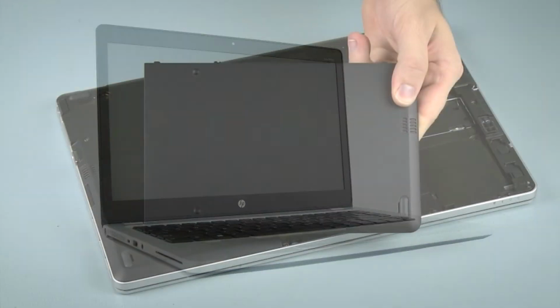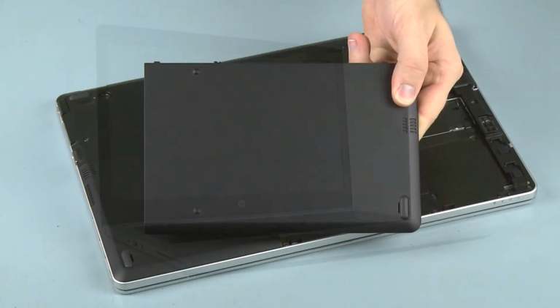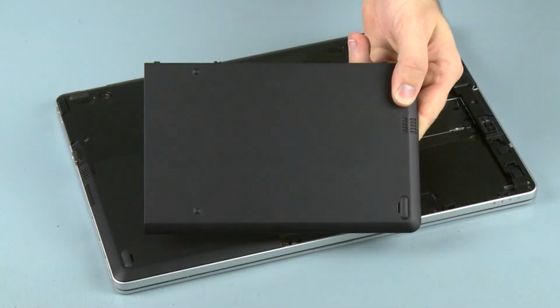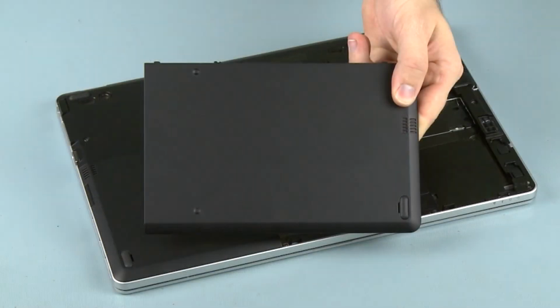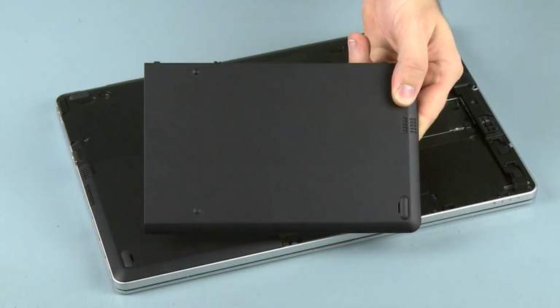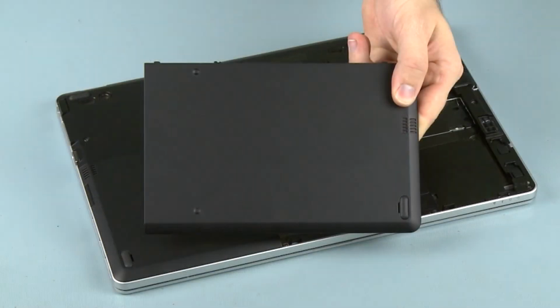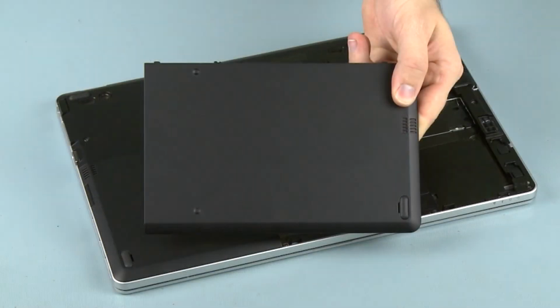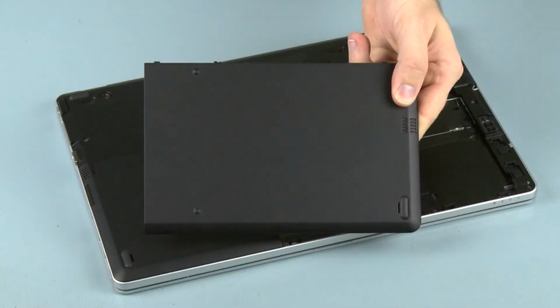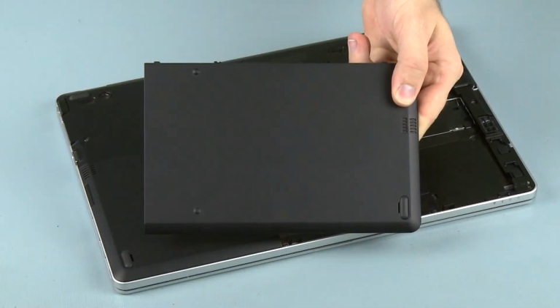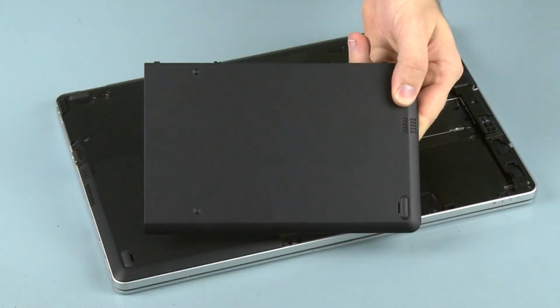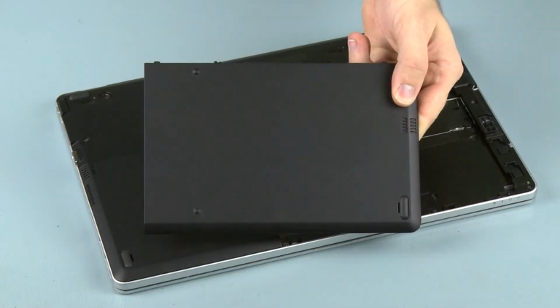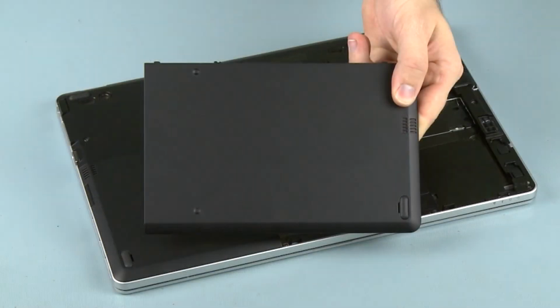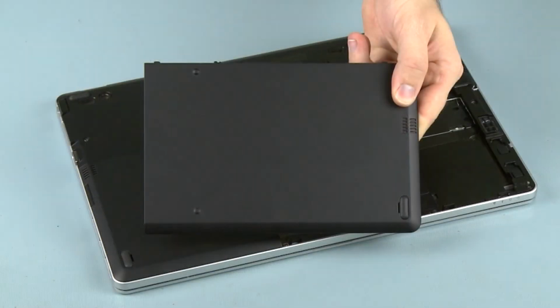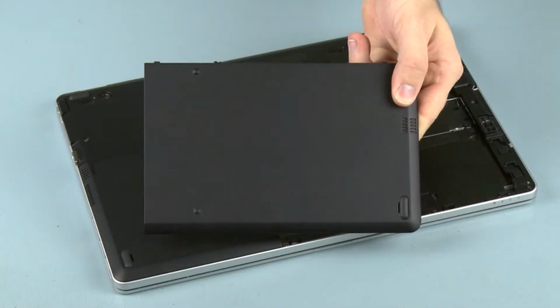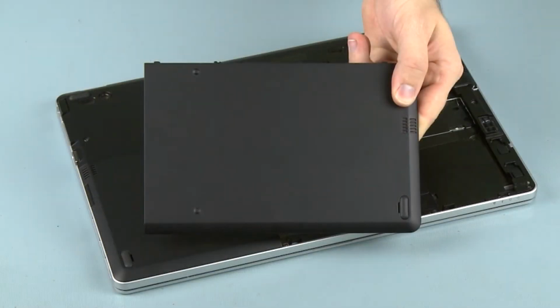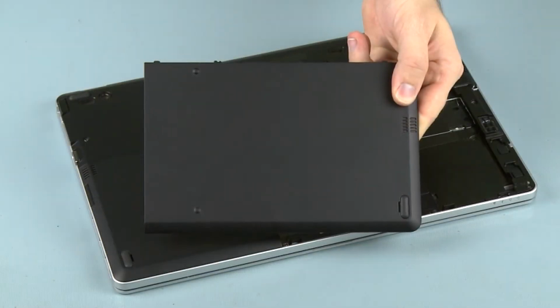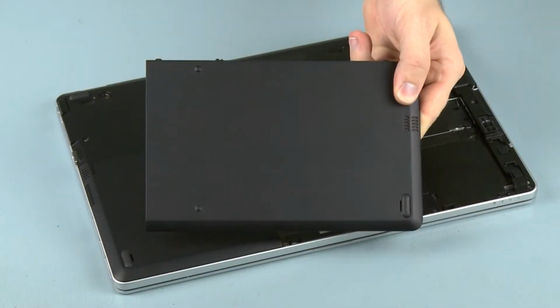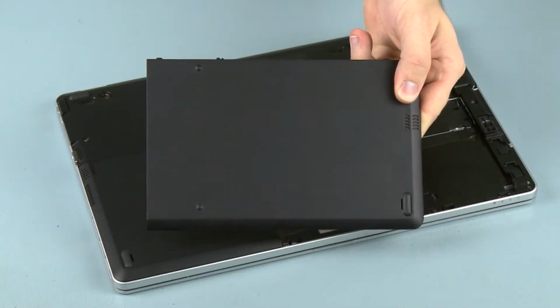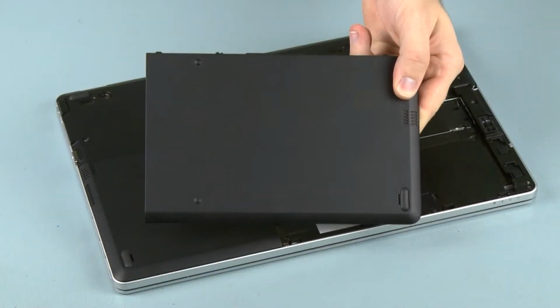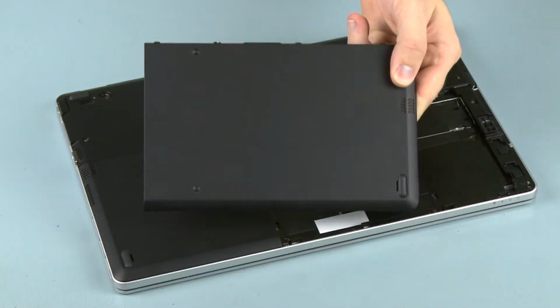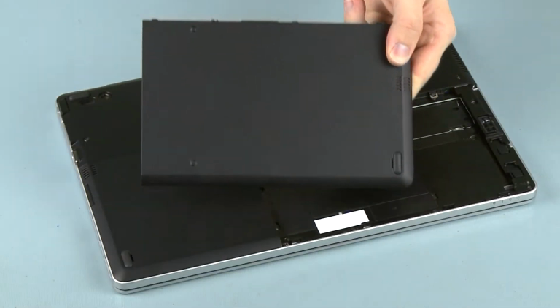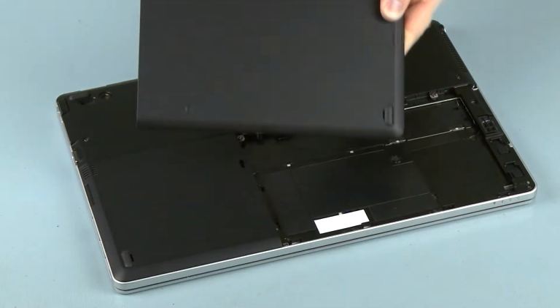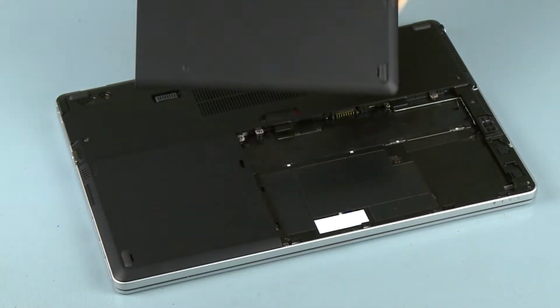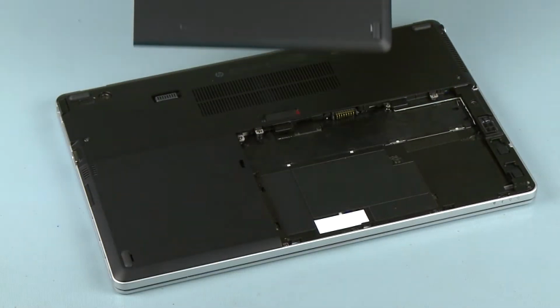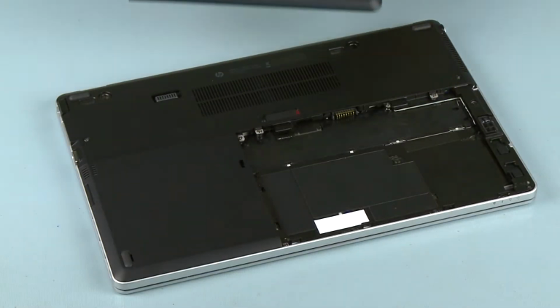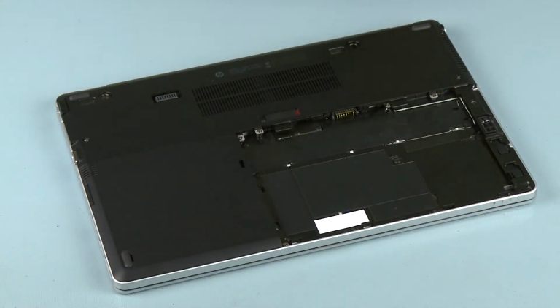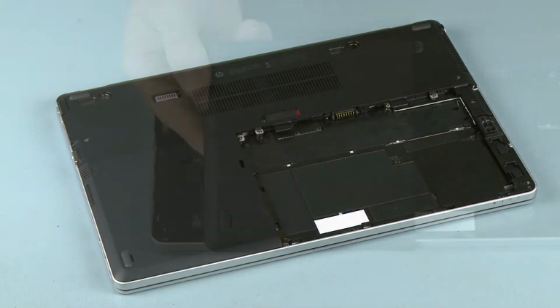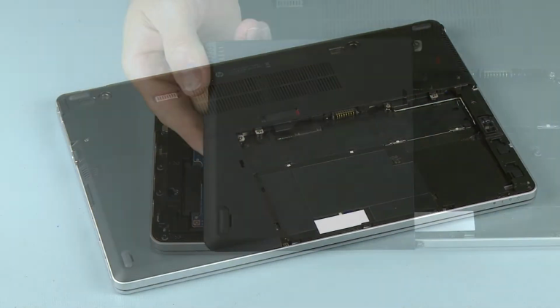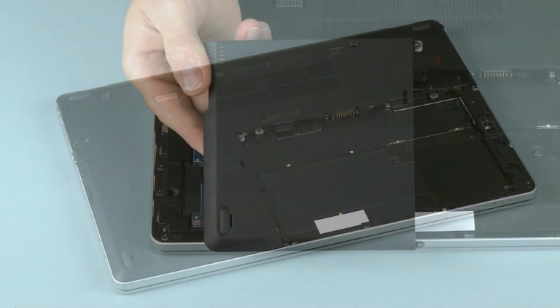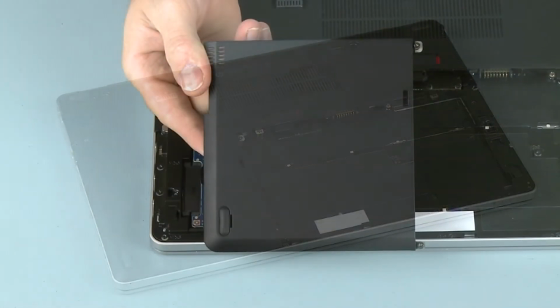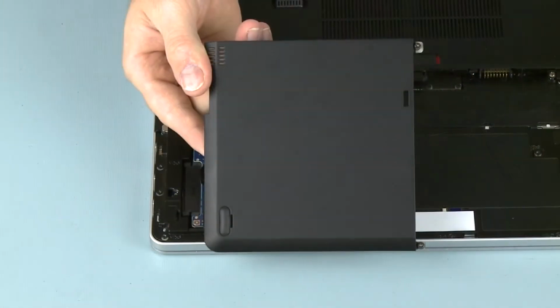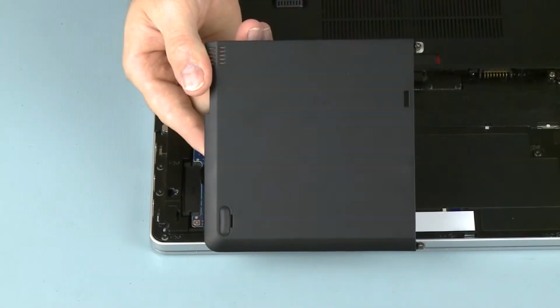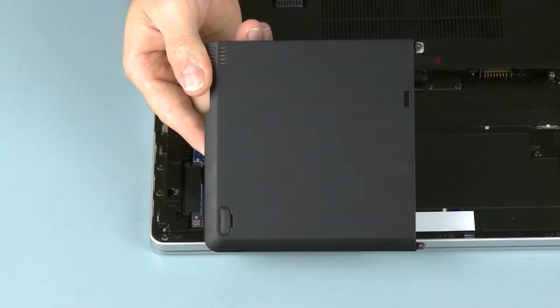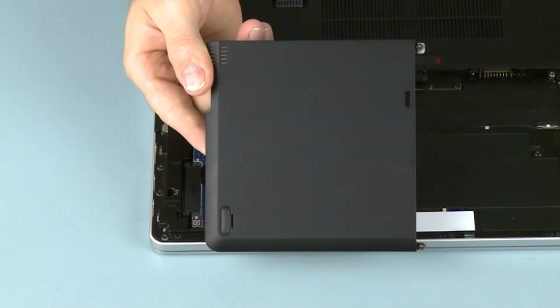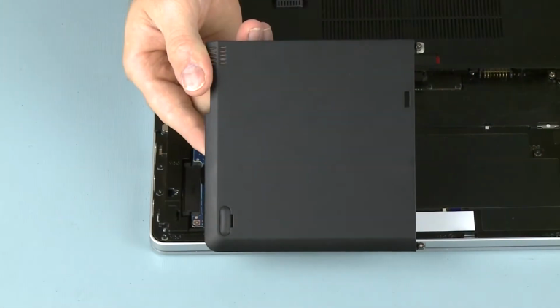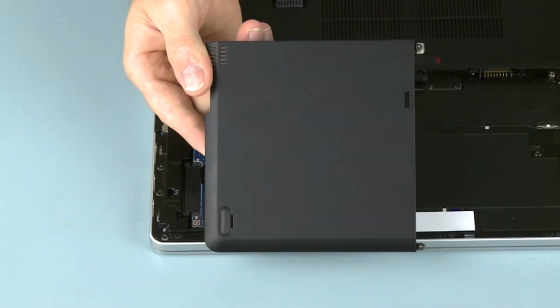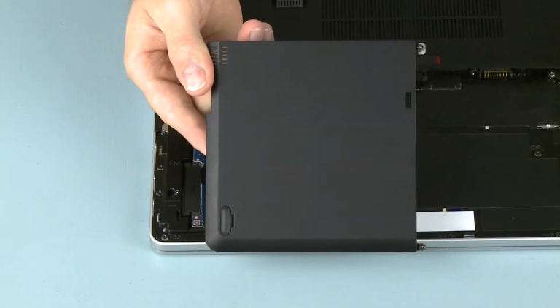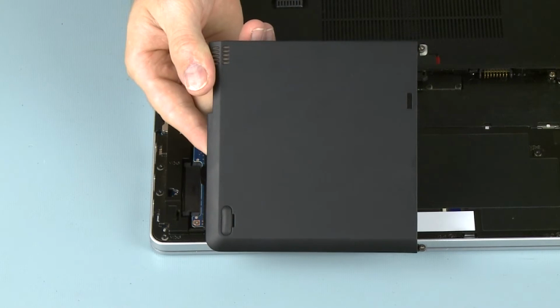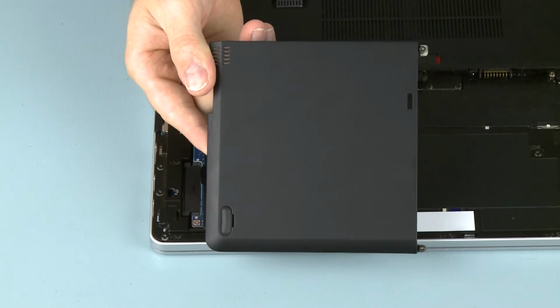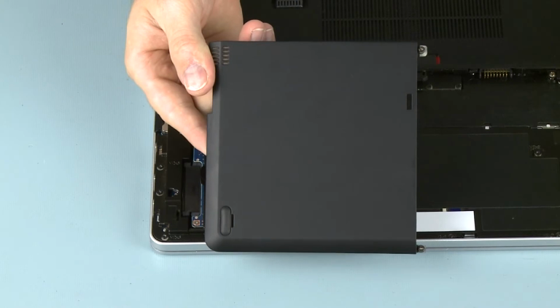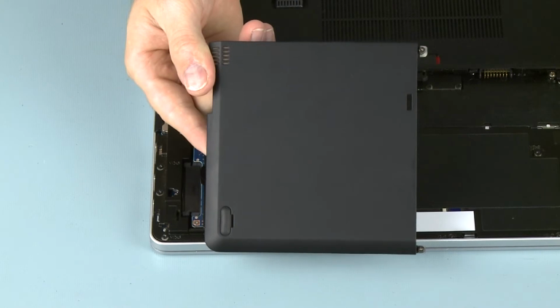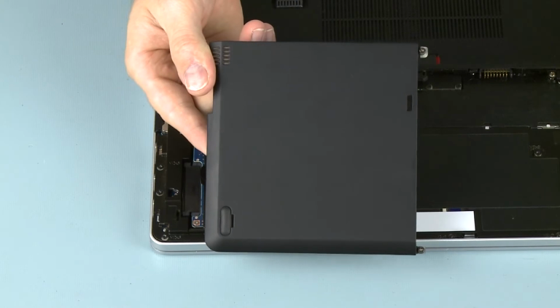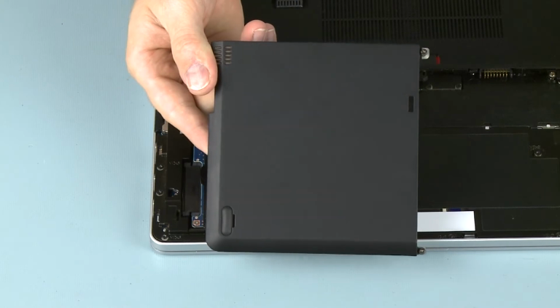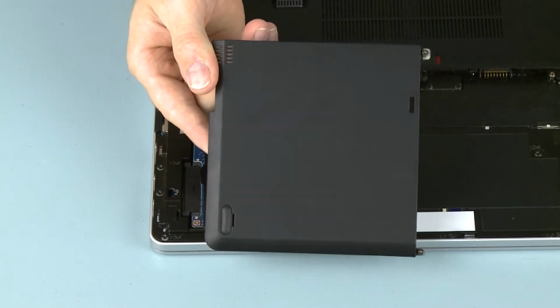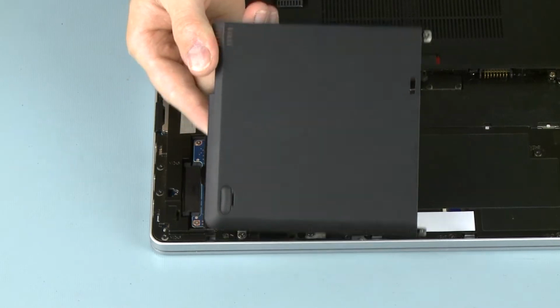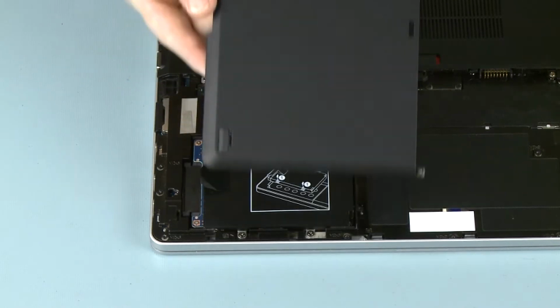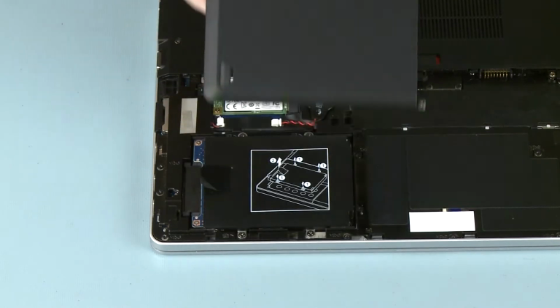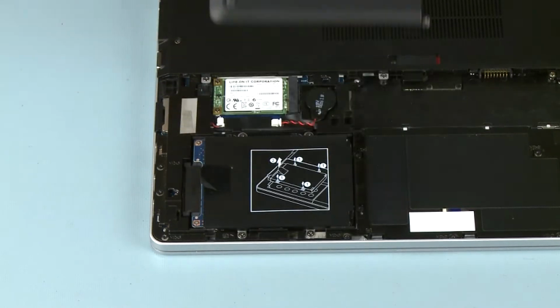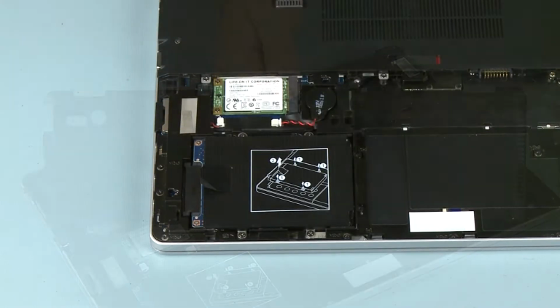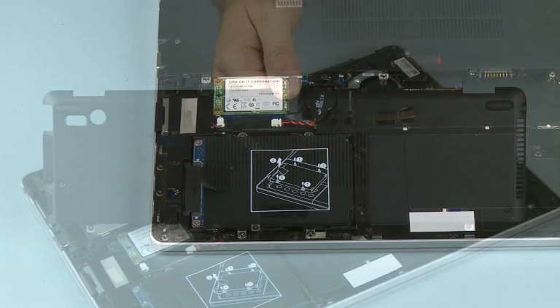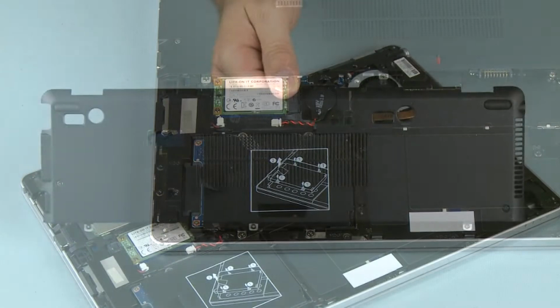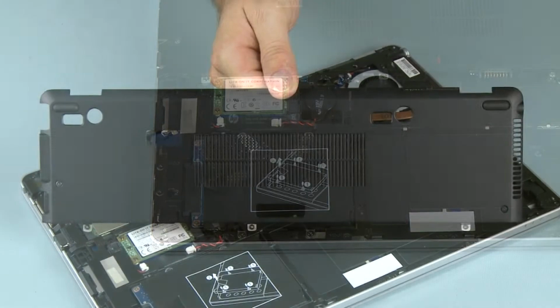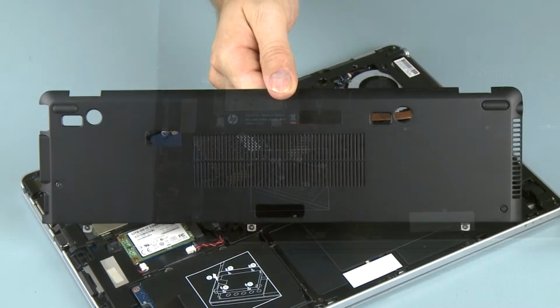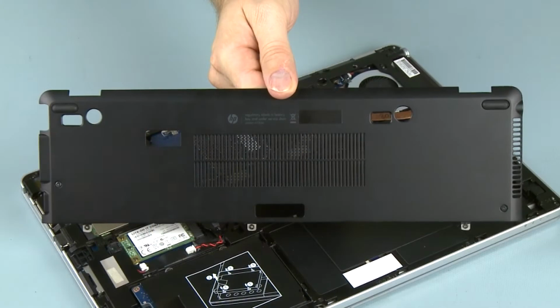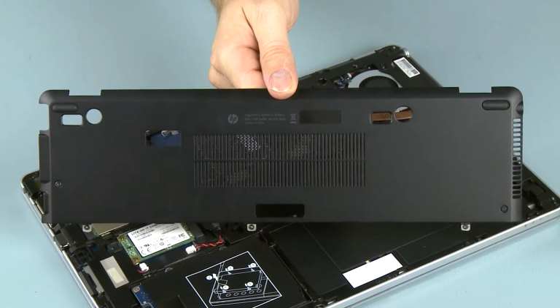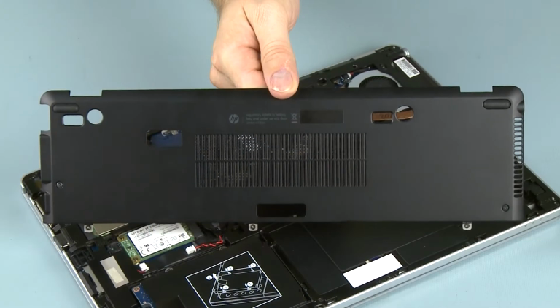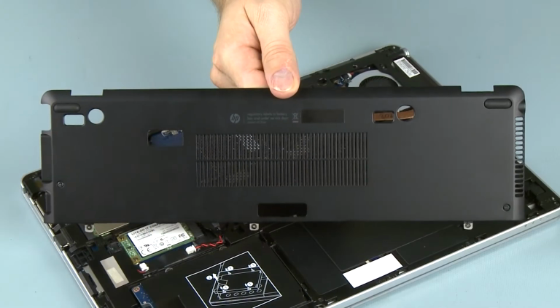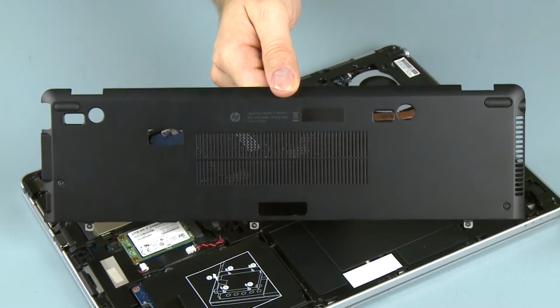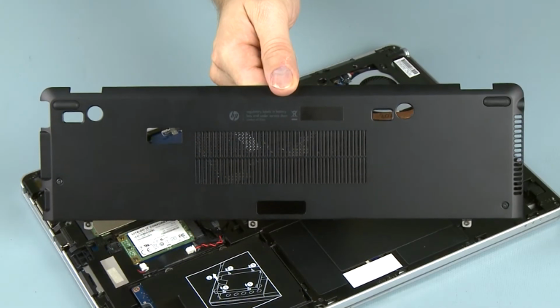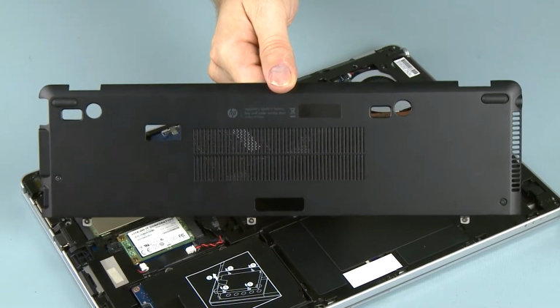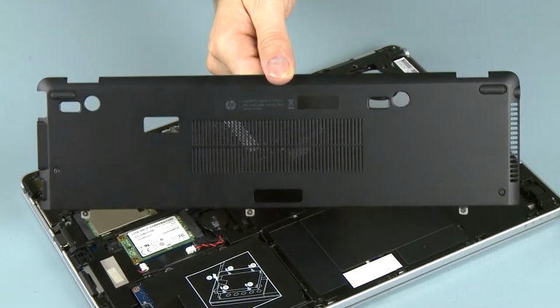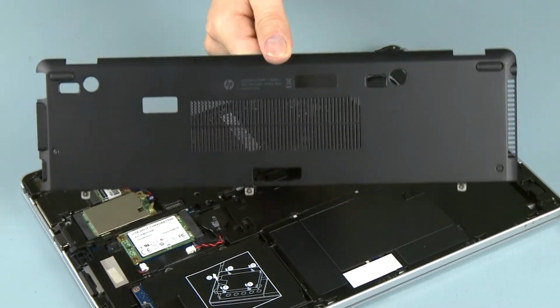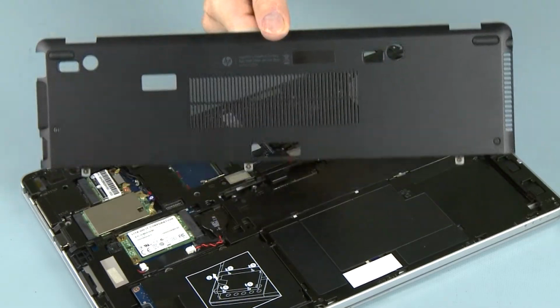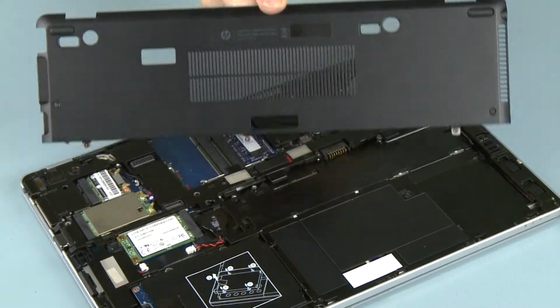Before you begin, remove the battery, hard disk drive cover, and service door.